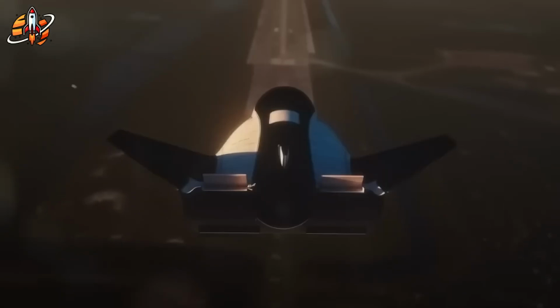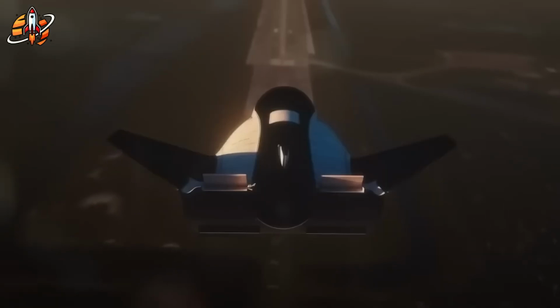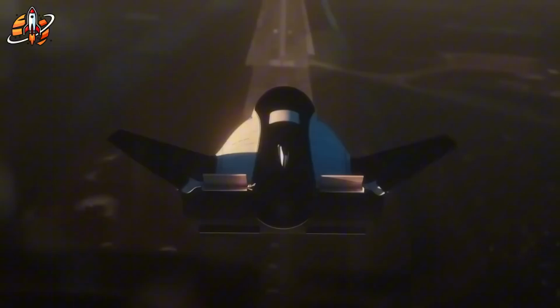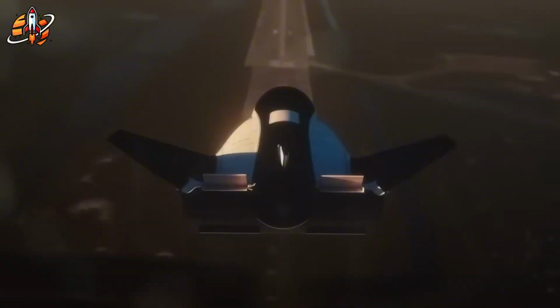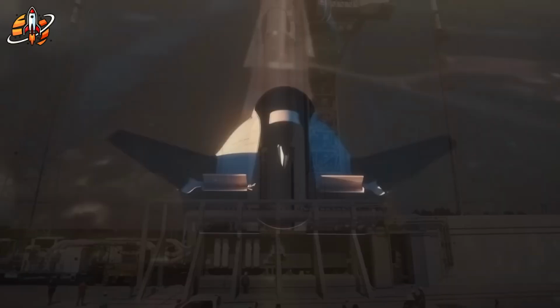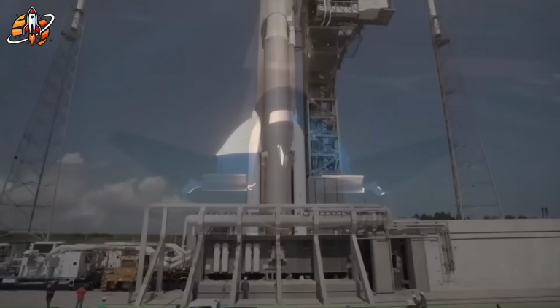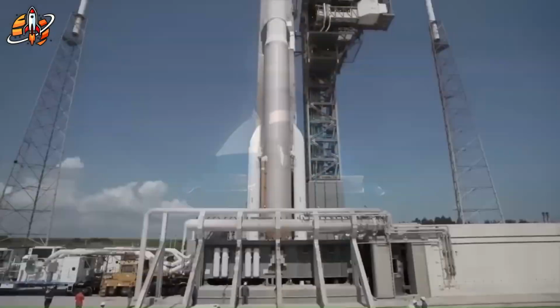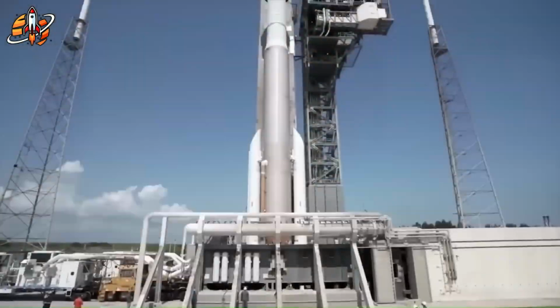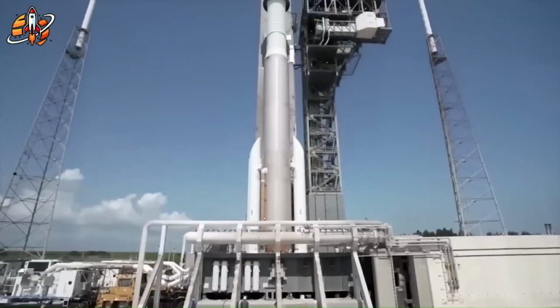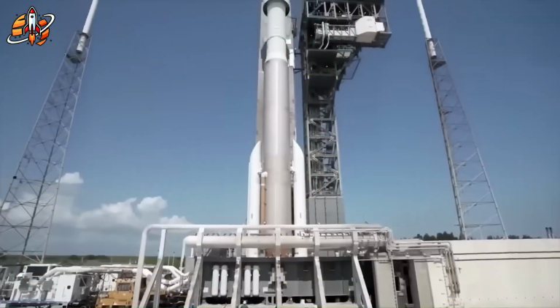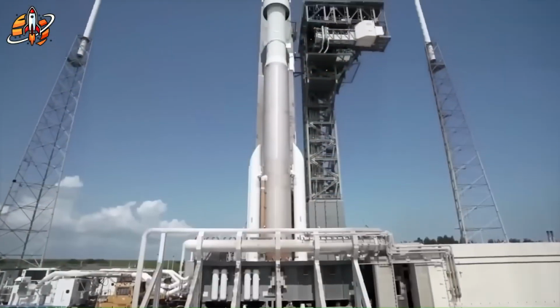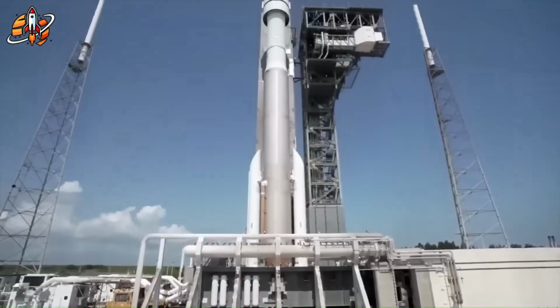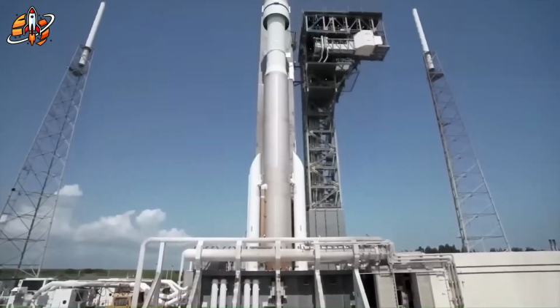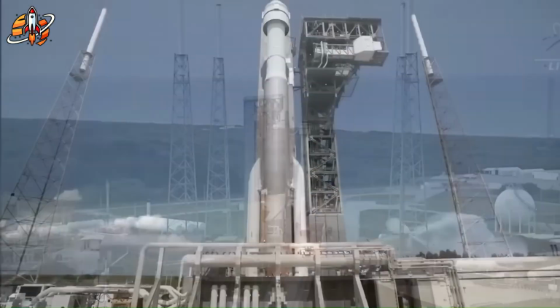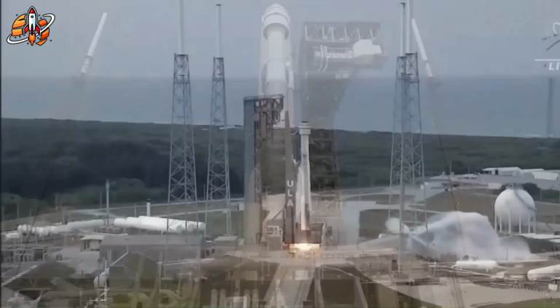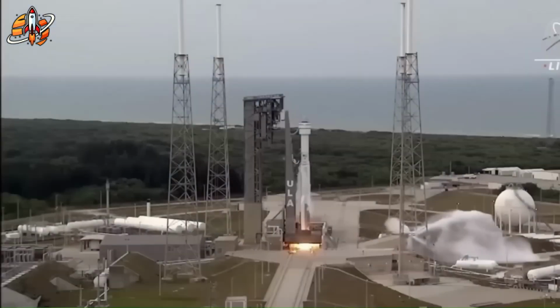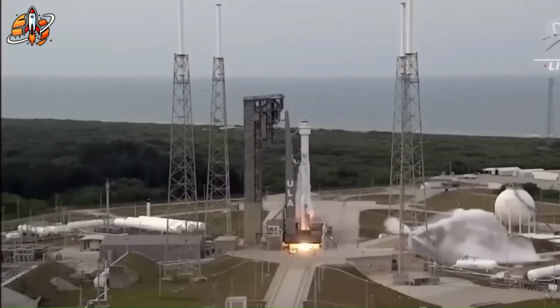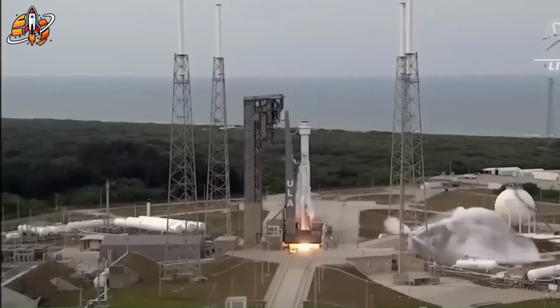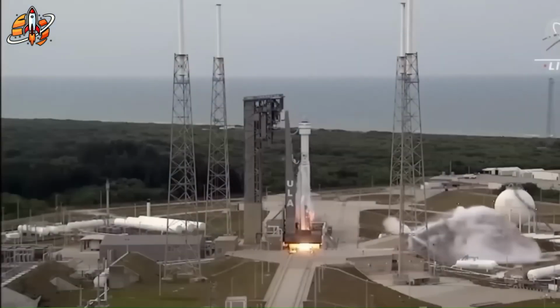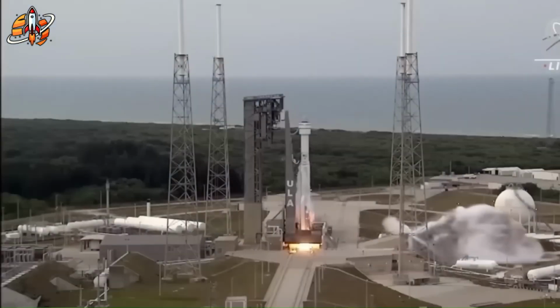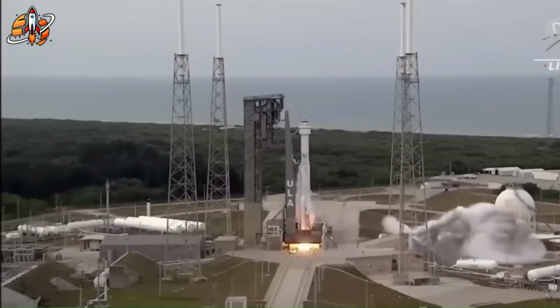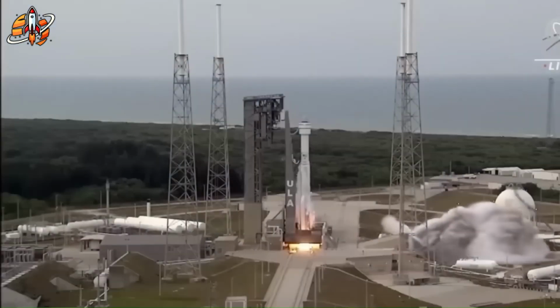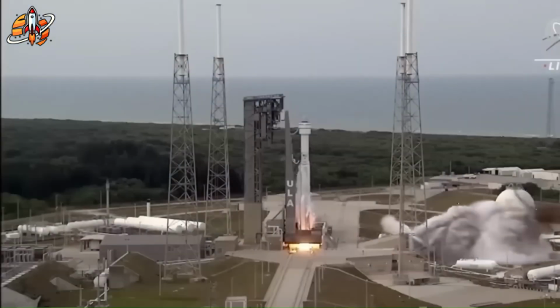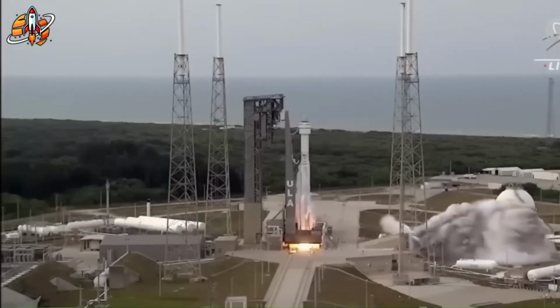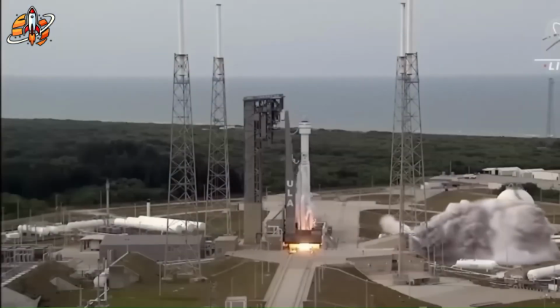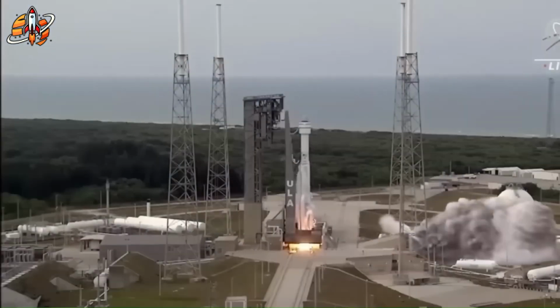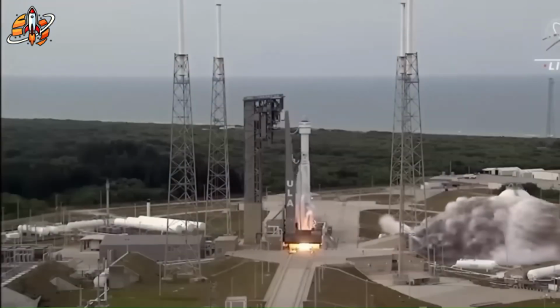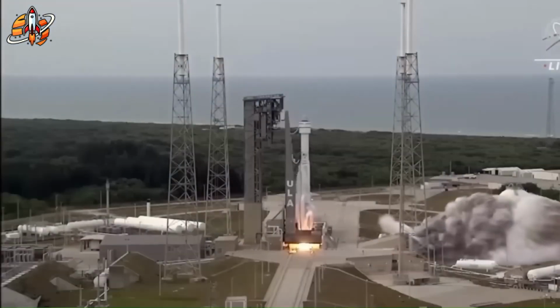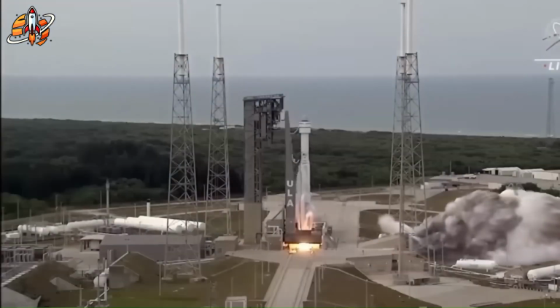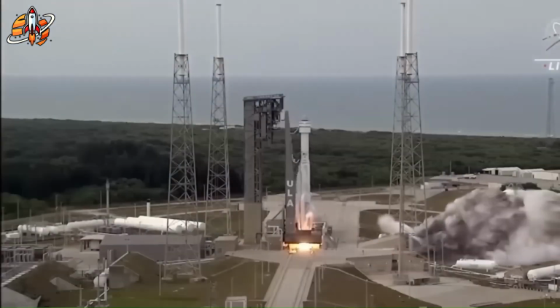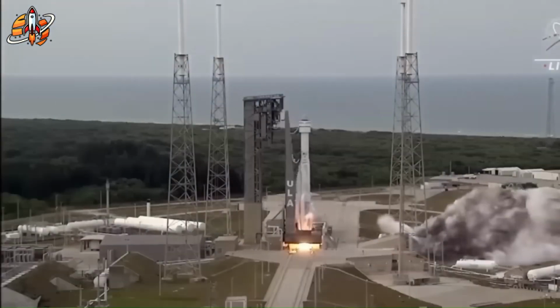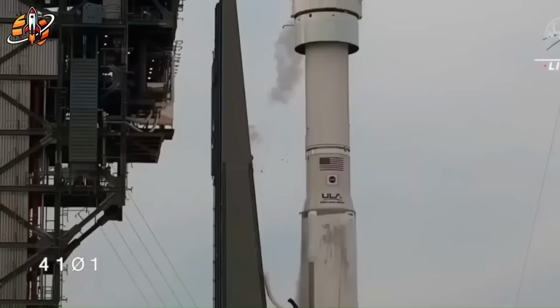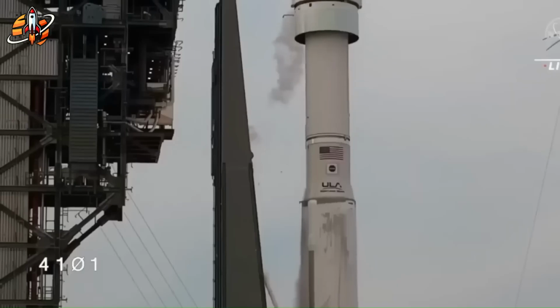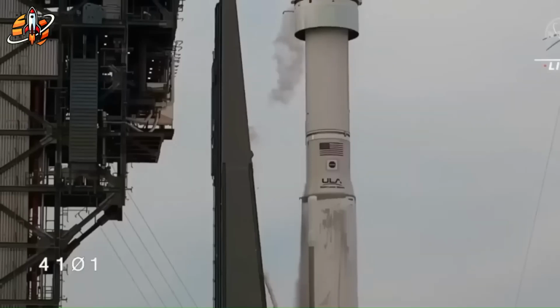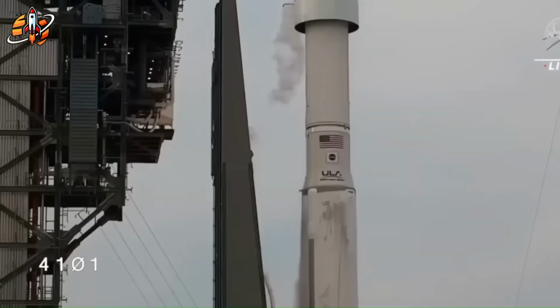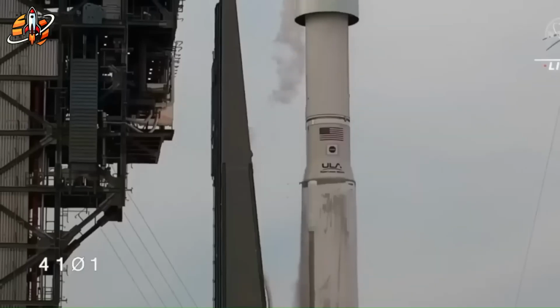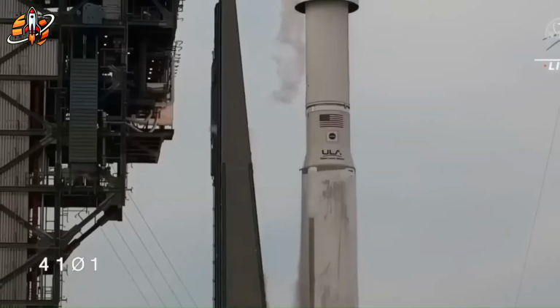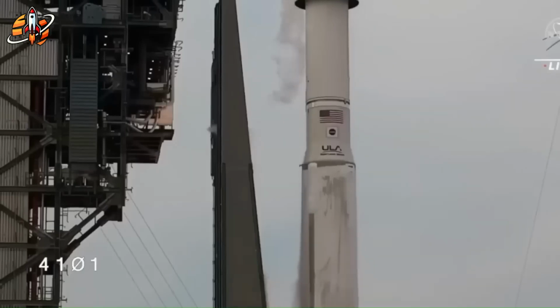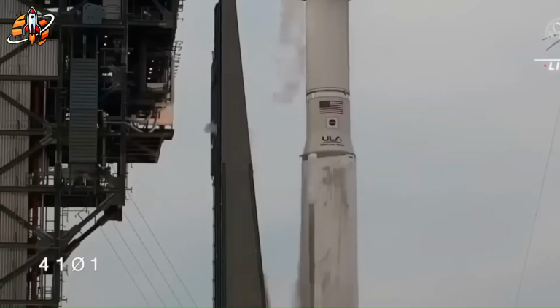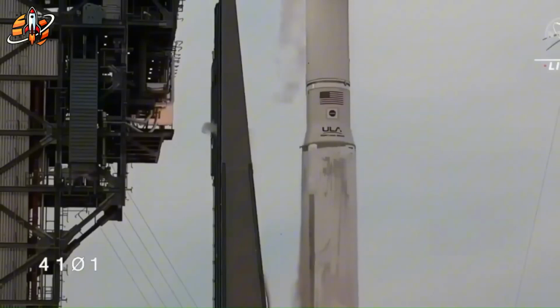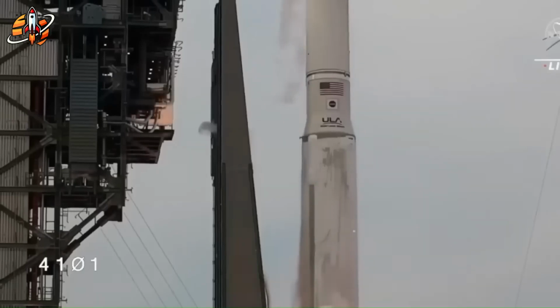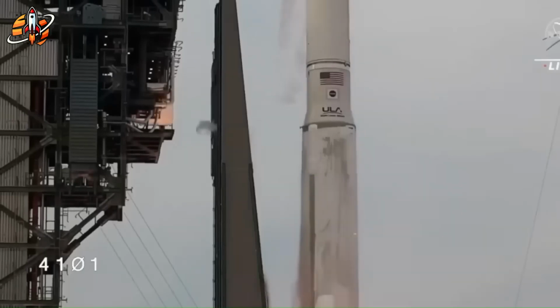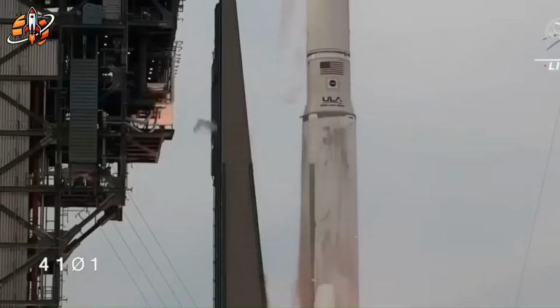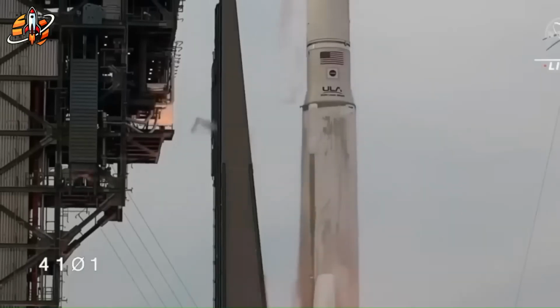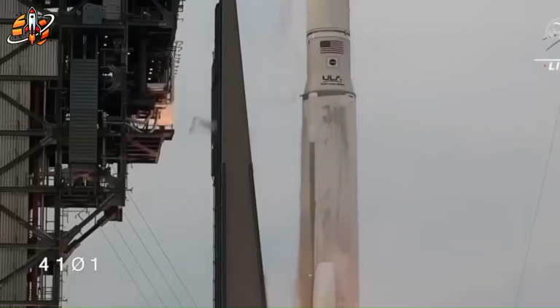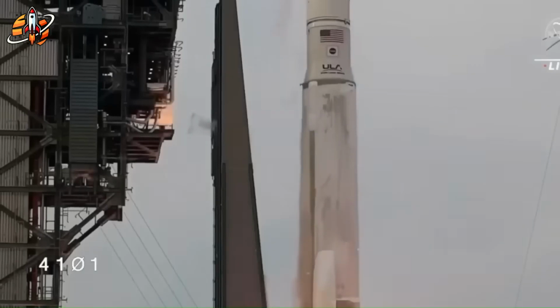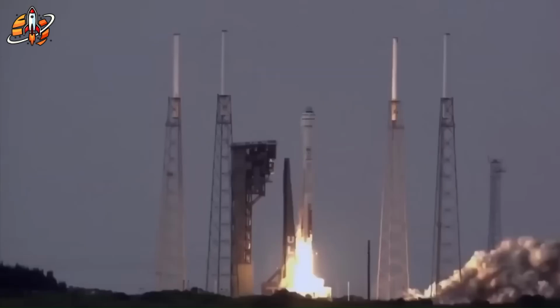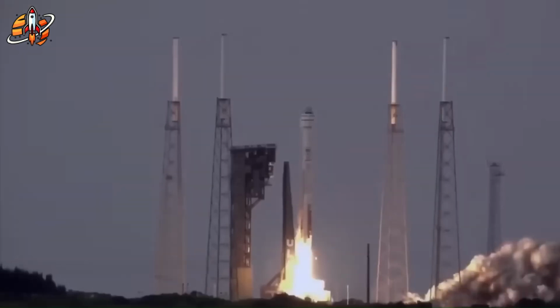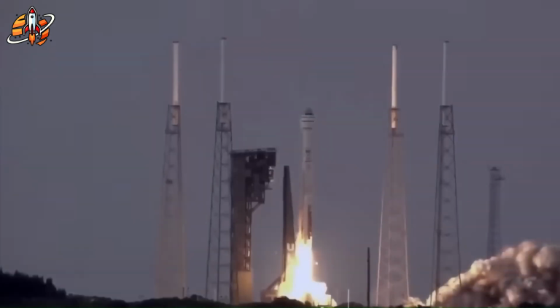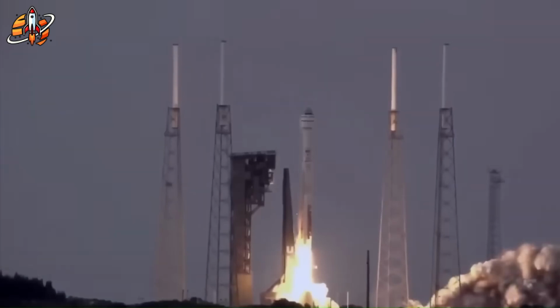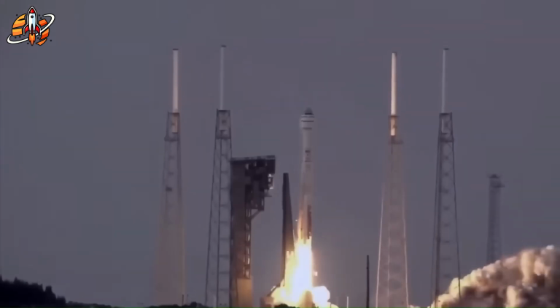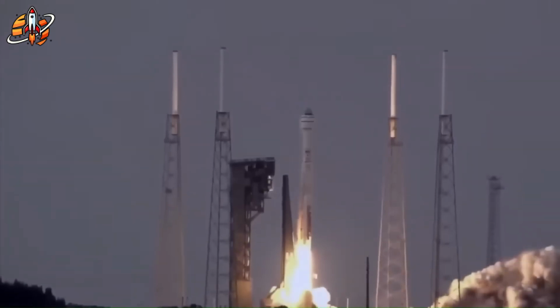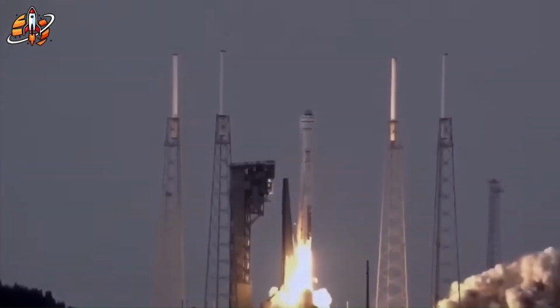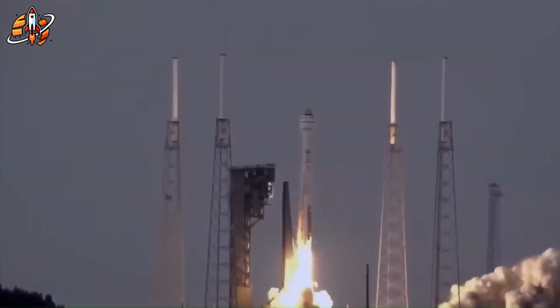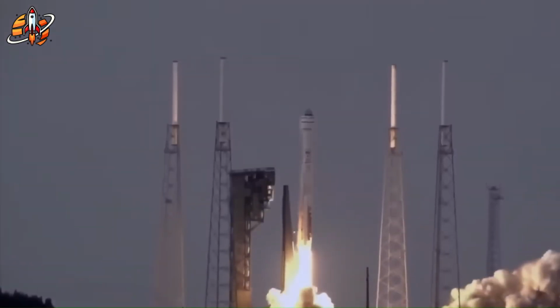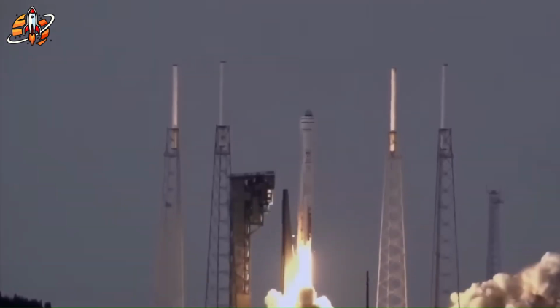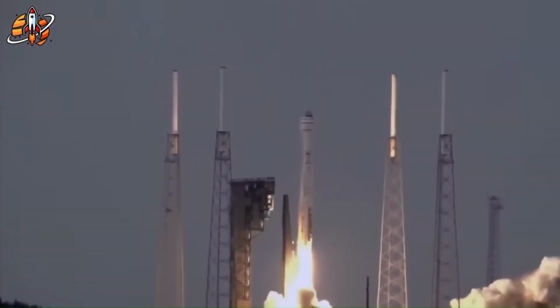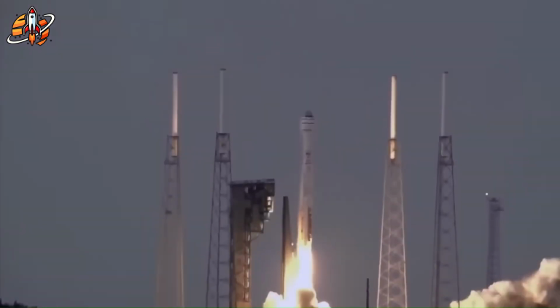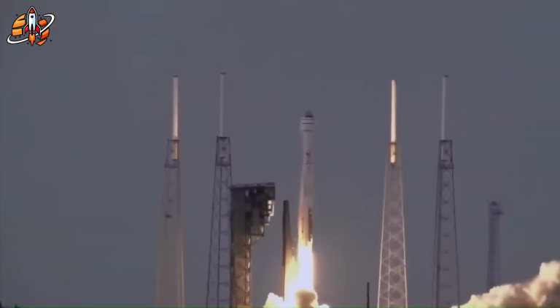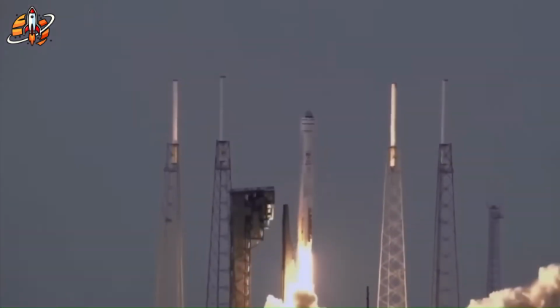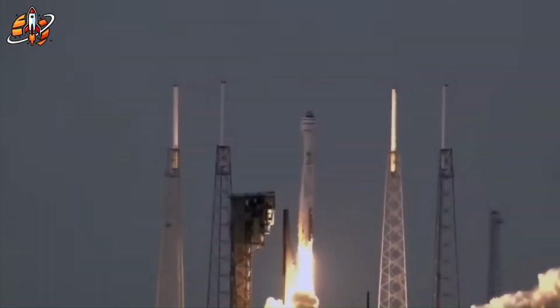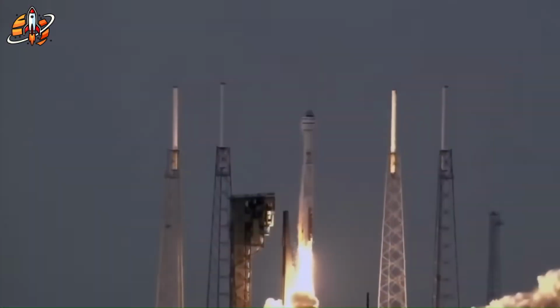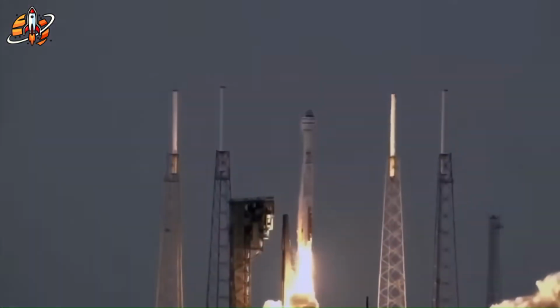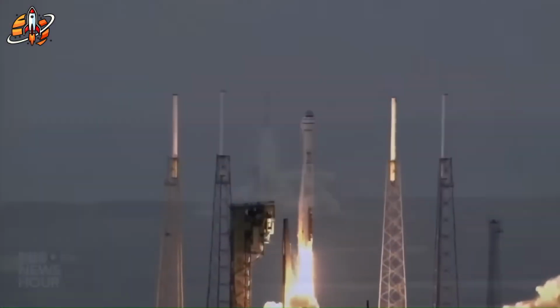Early cost estimates placed each mission between $90 and $100 million — nearly half the cost of Boeing's Starliner program. For NASA, the equation seemed perfect: lower cost, higher flexibility, better science return.